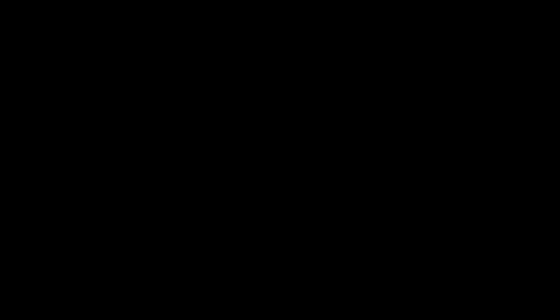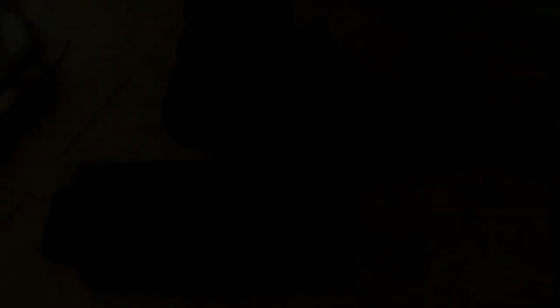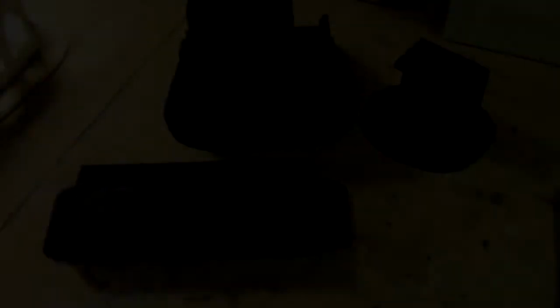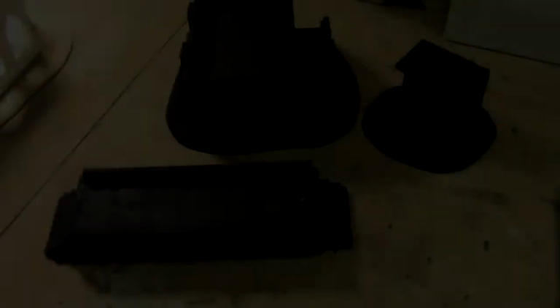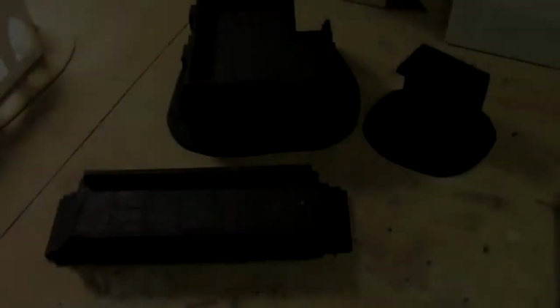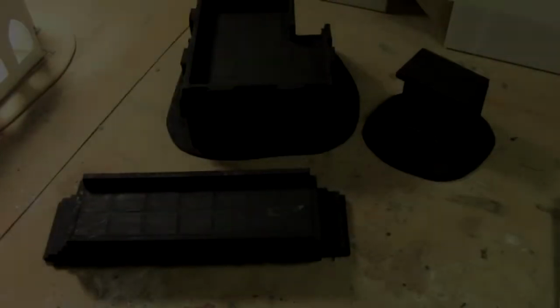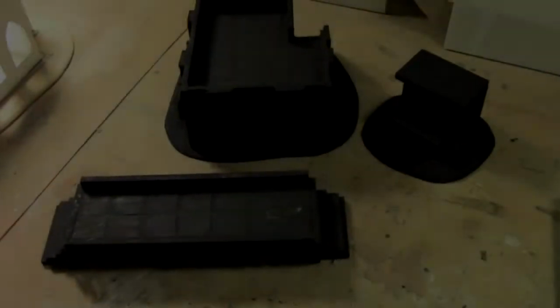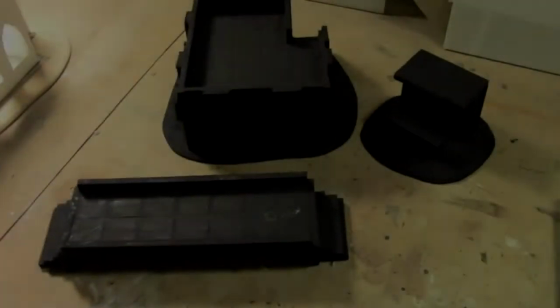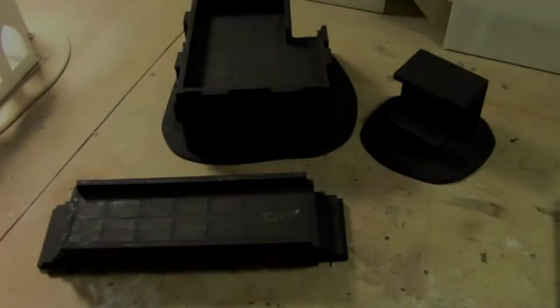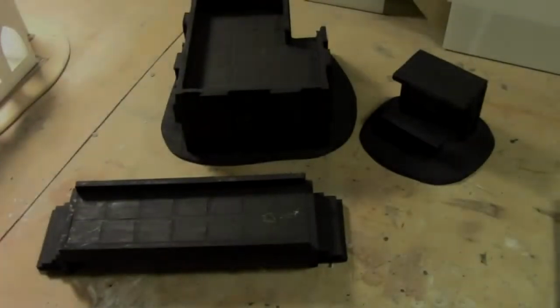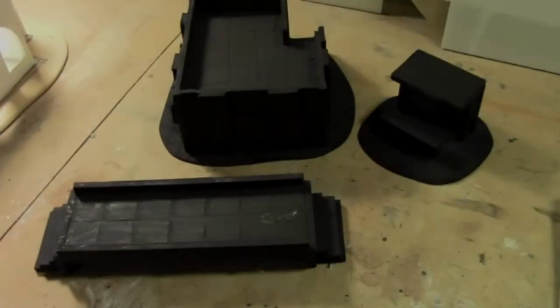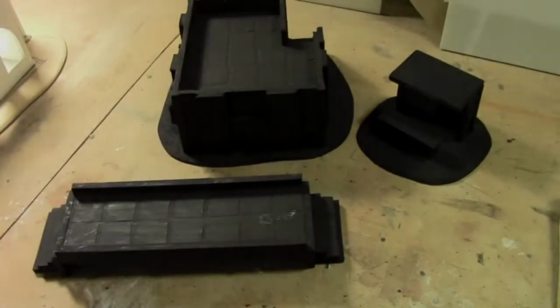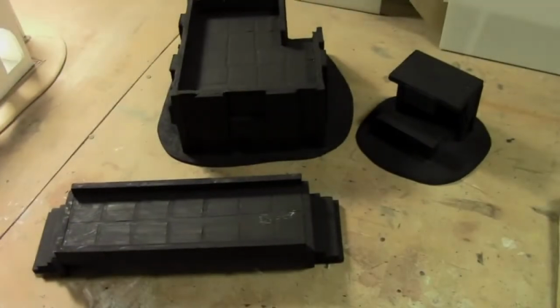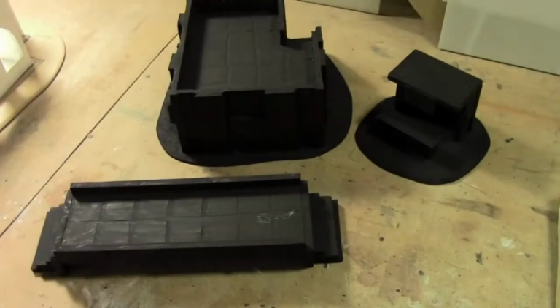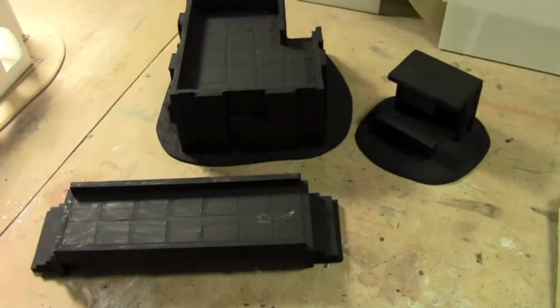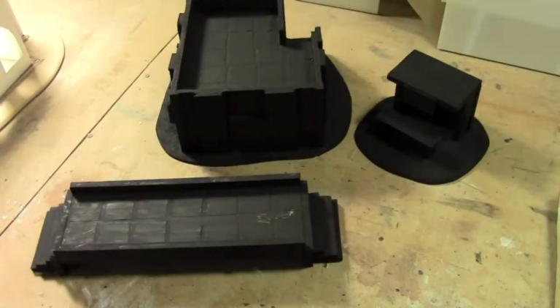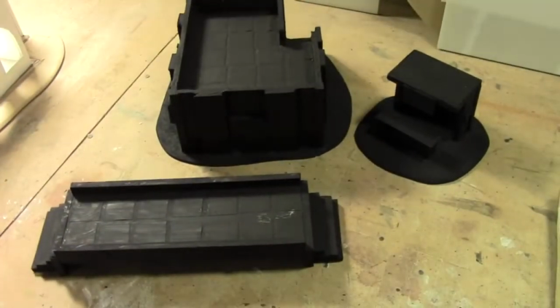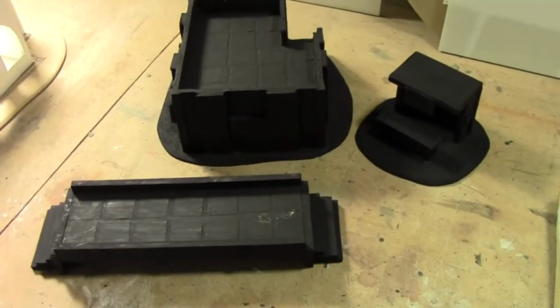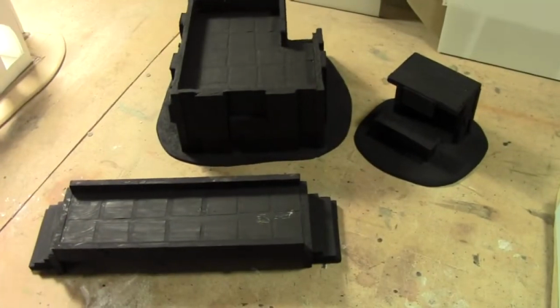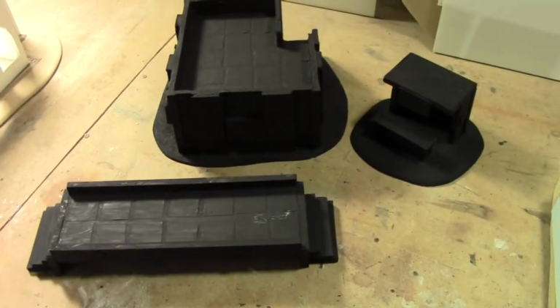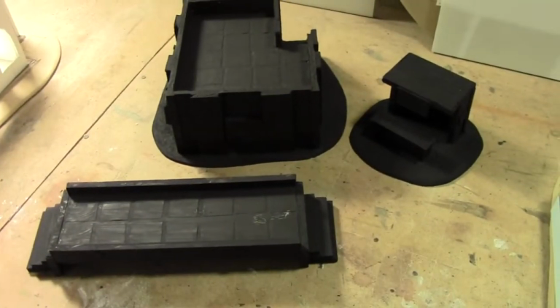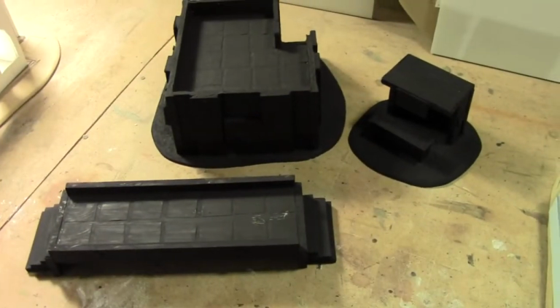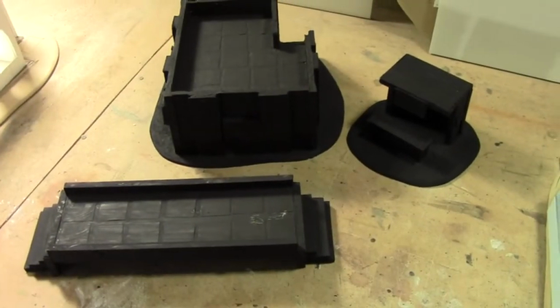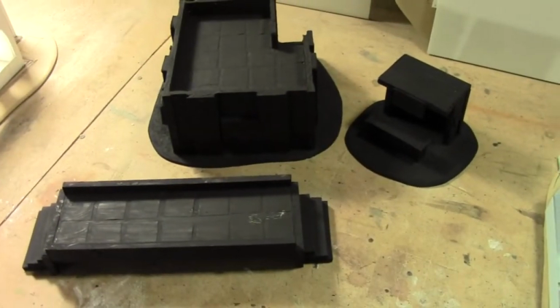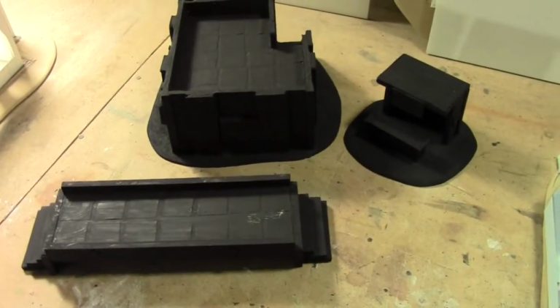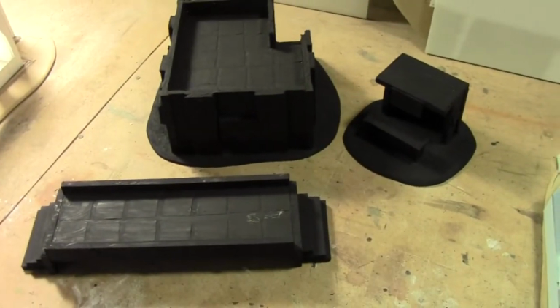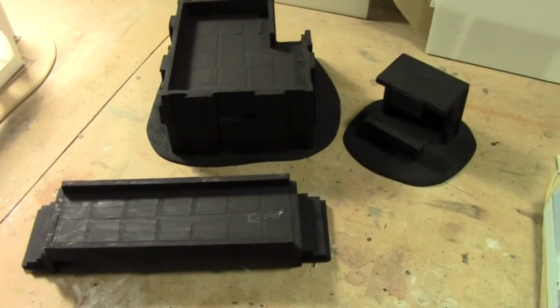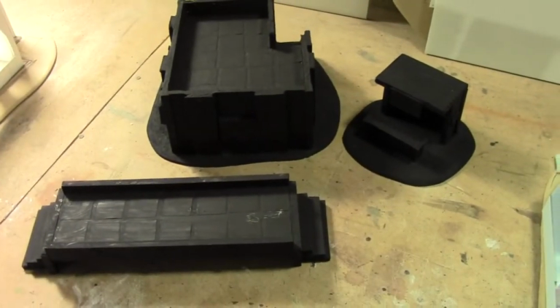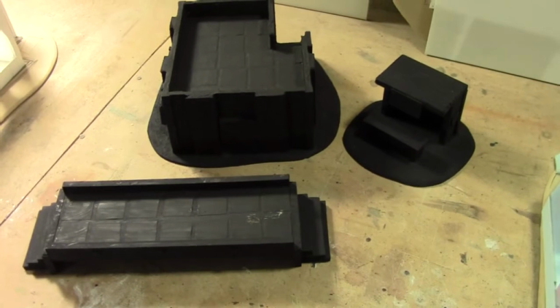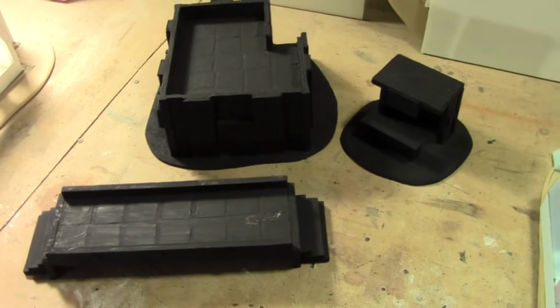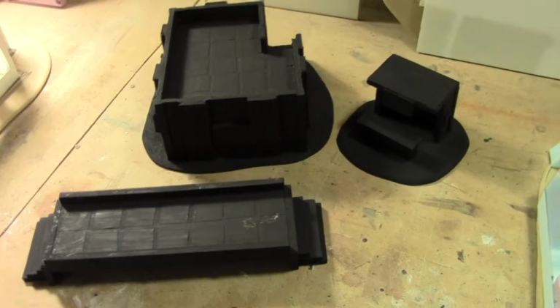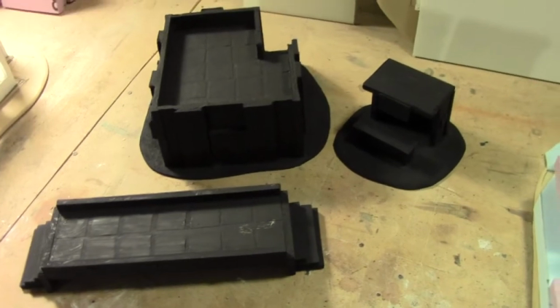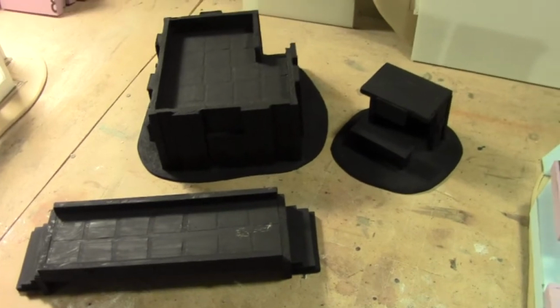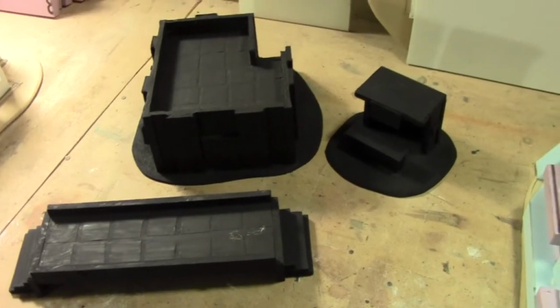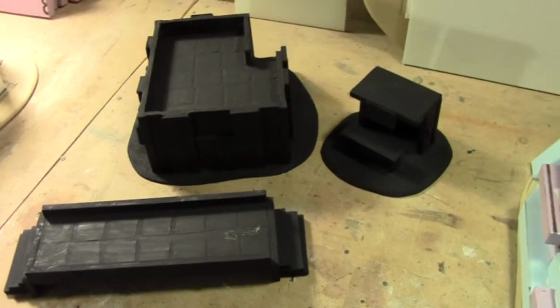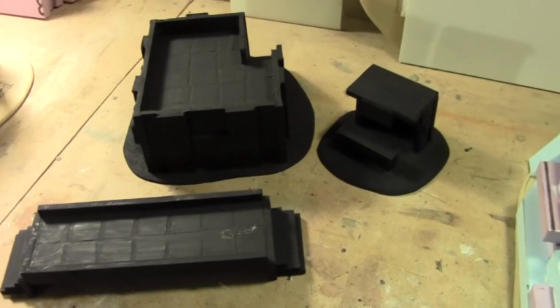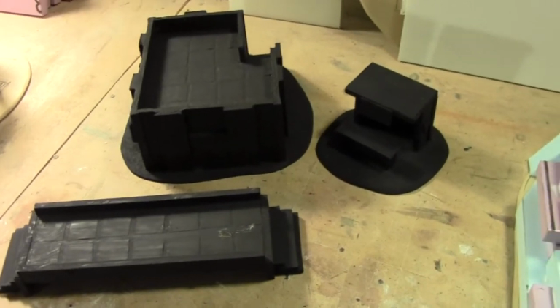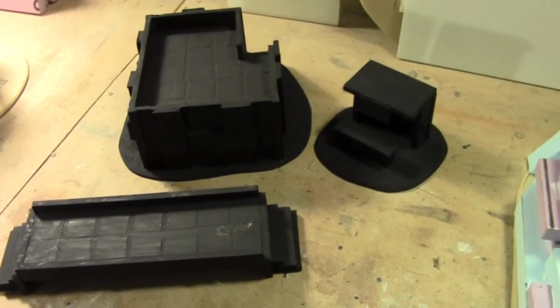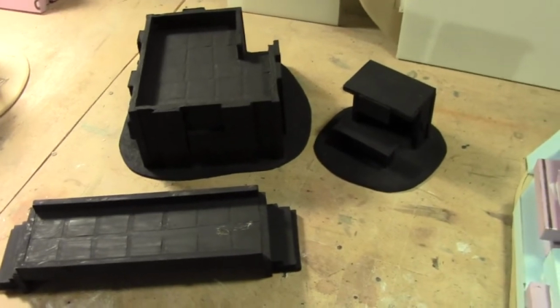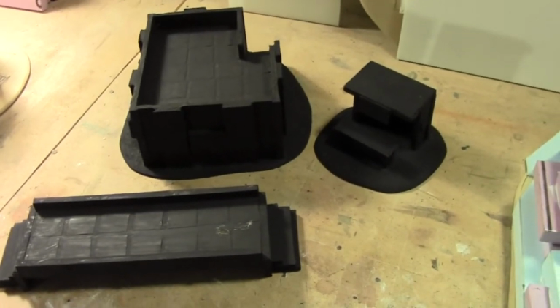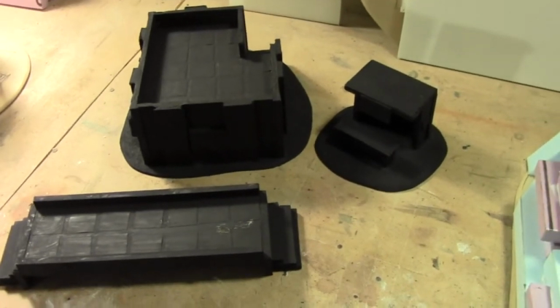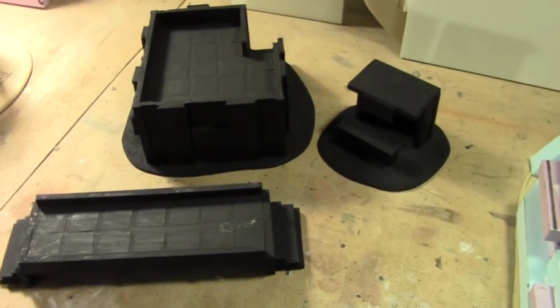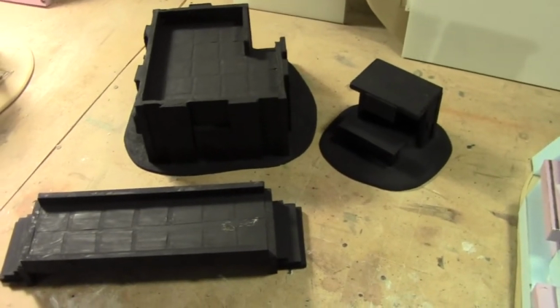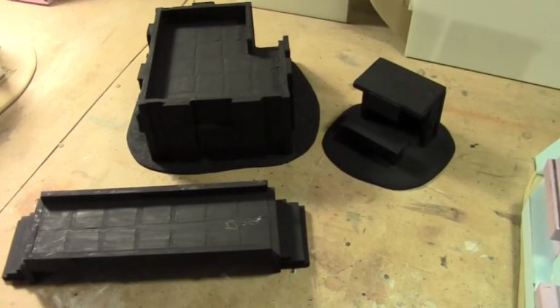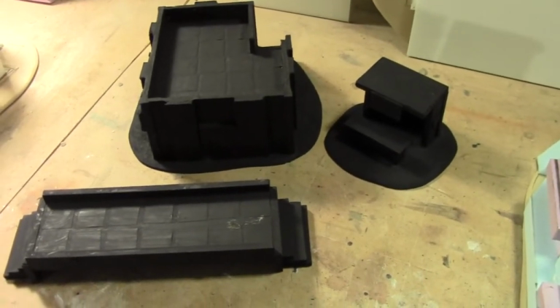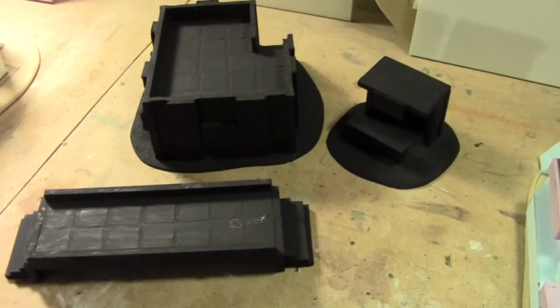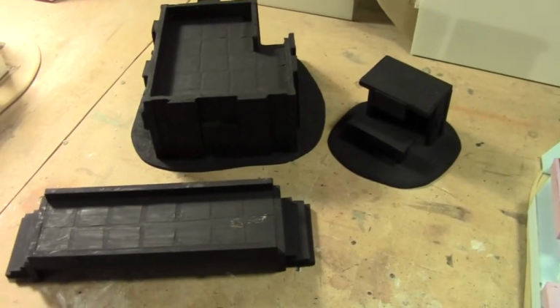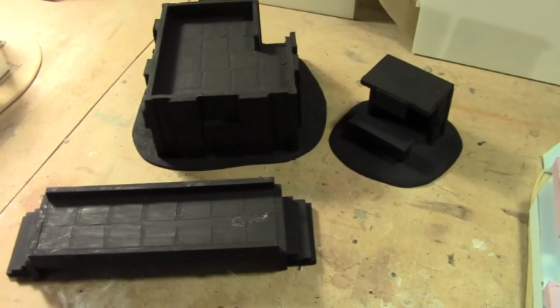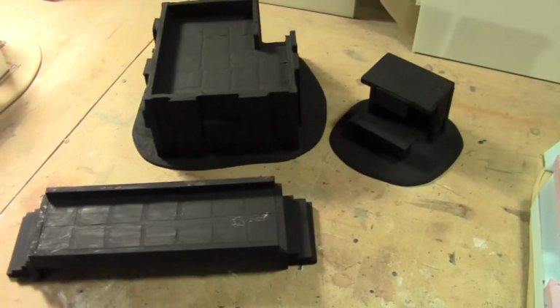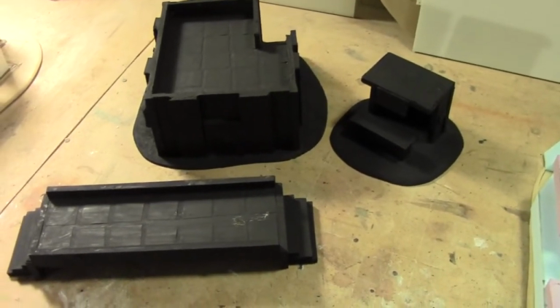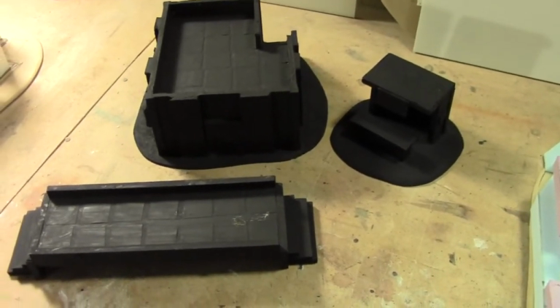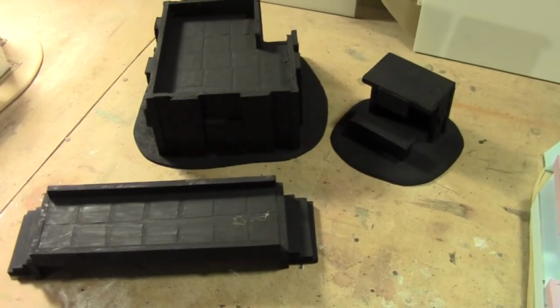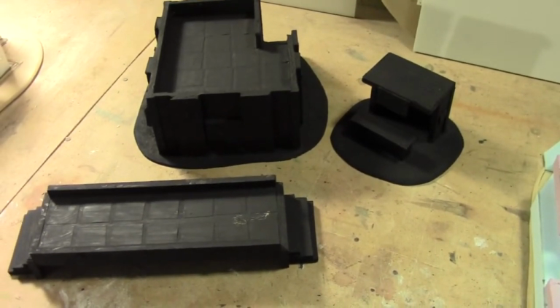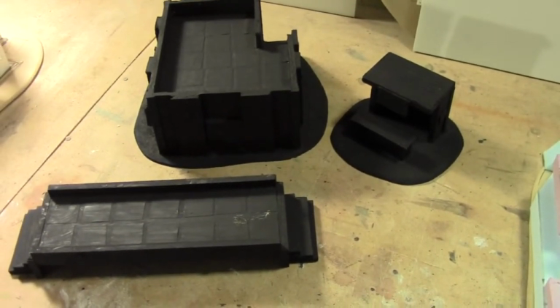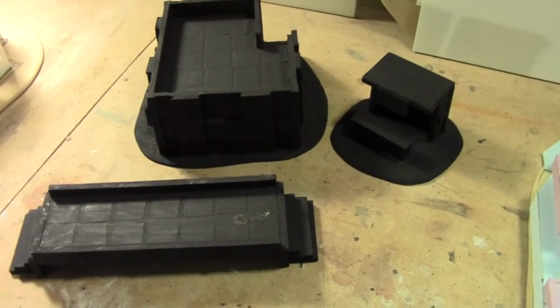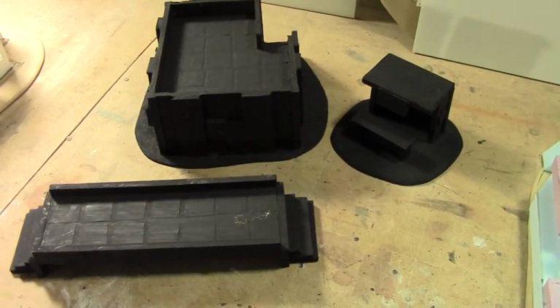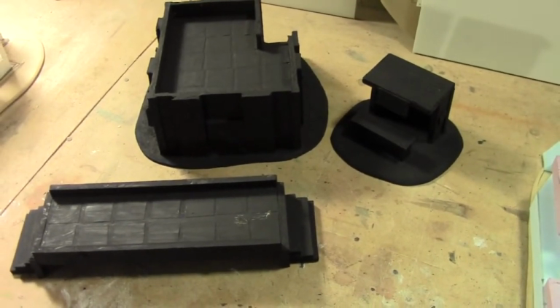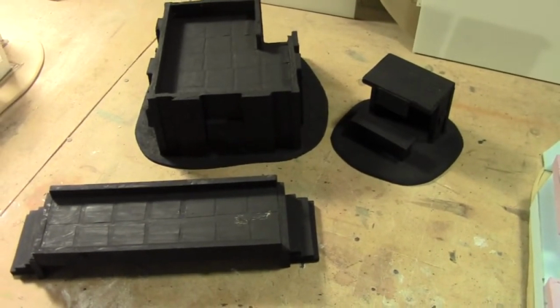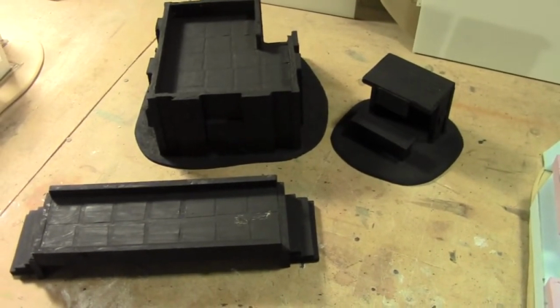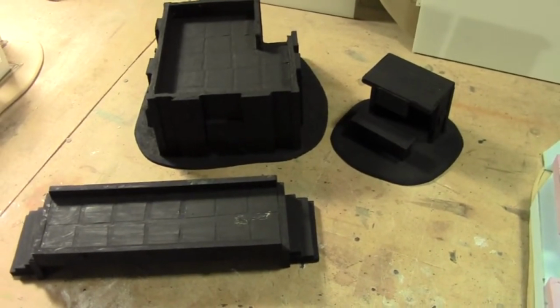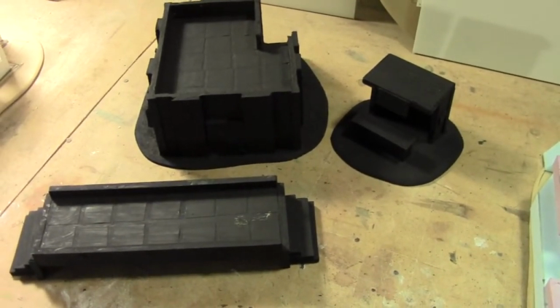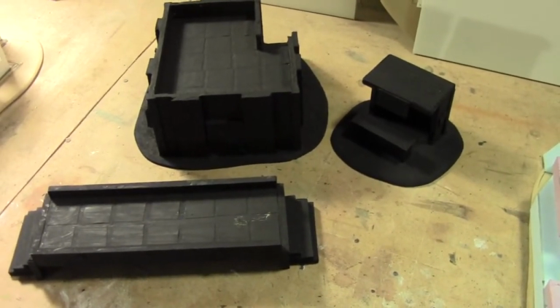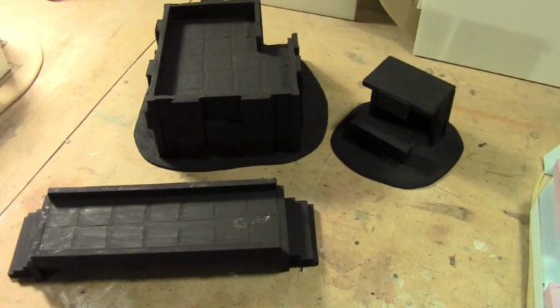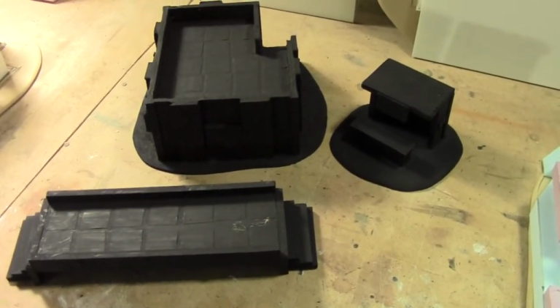Hi everyone, welcome to another quick Greenleaf Terrain Studio update. I just have some things to show for Client R Norway.